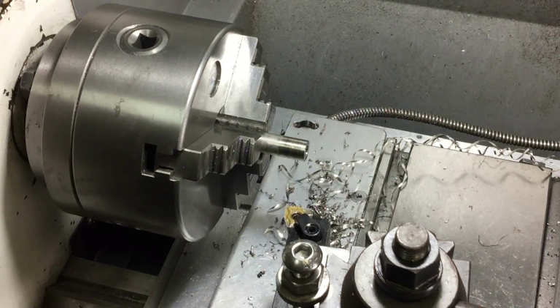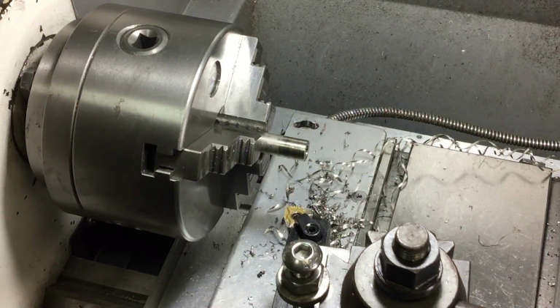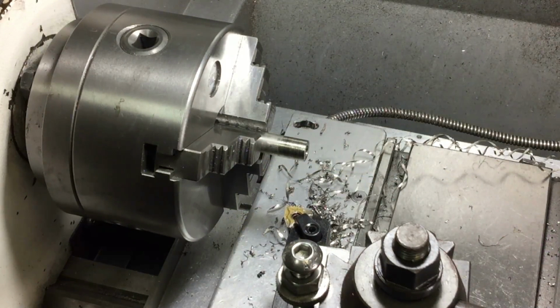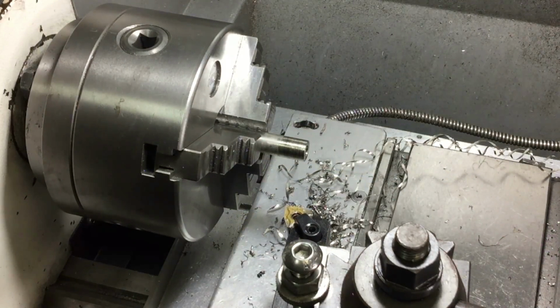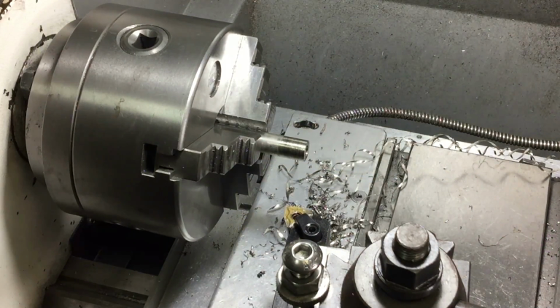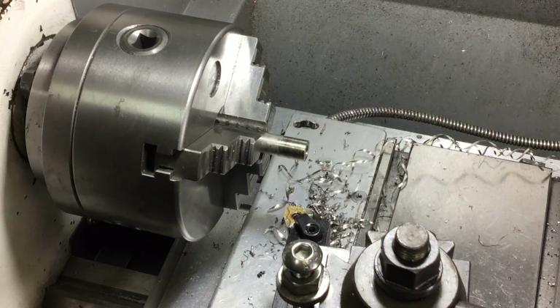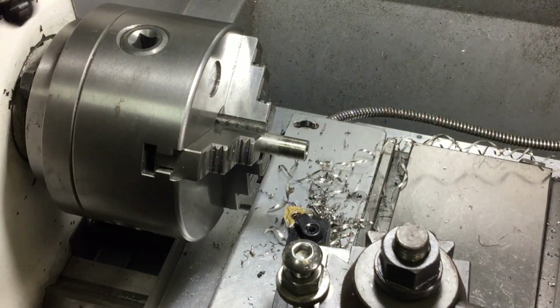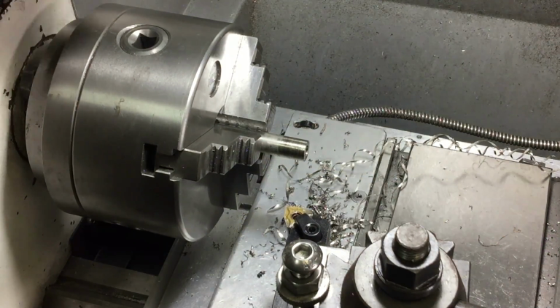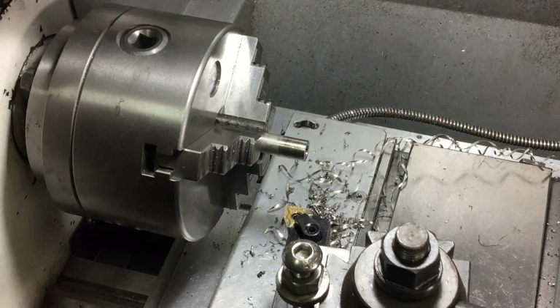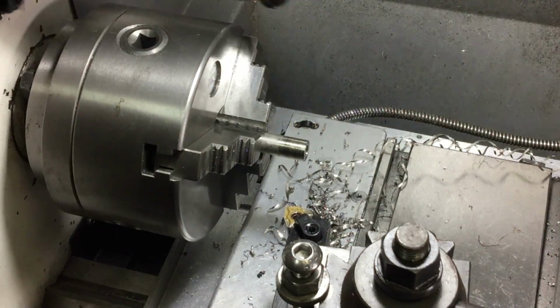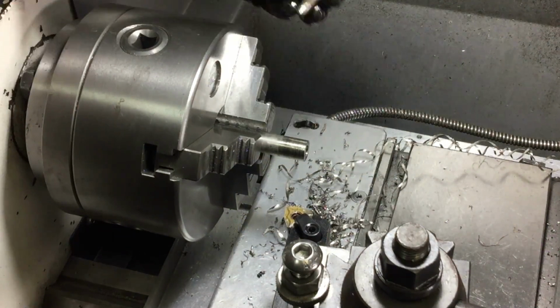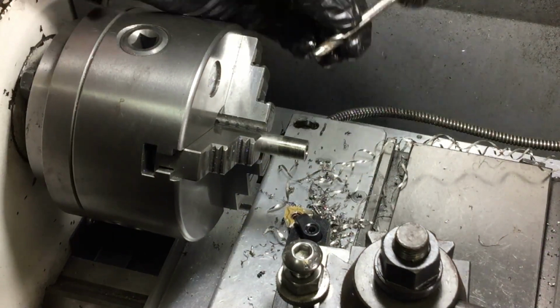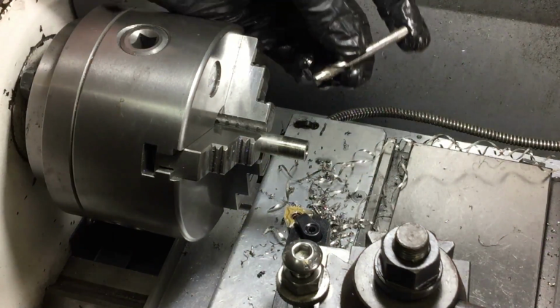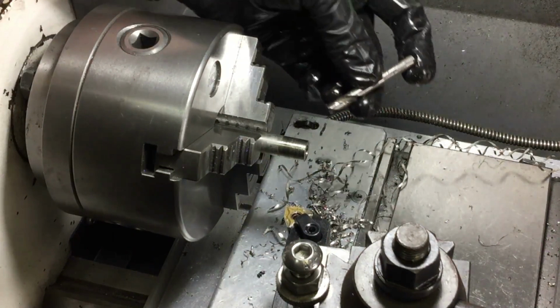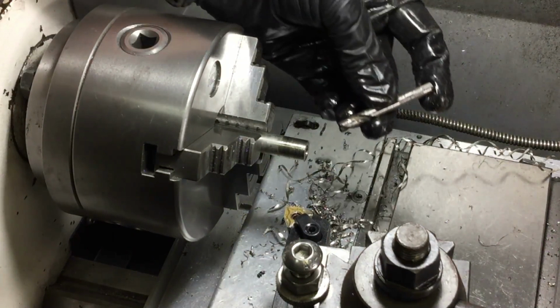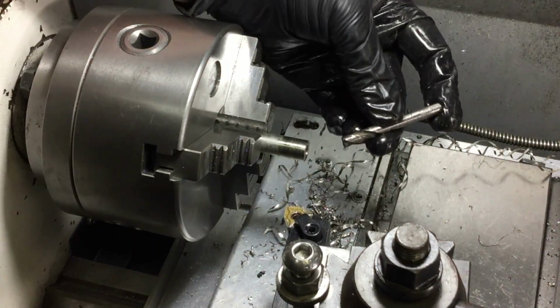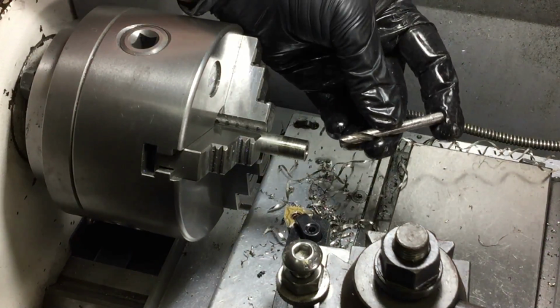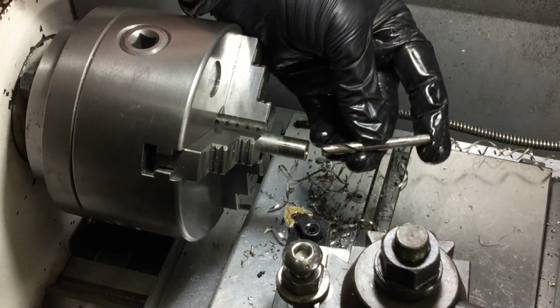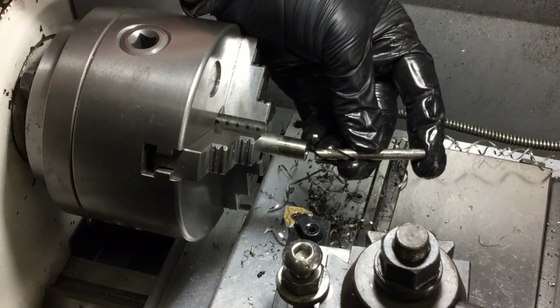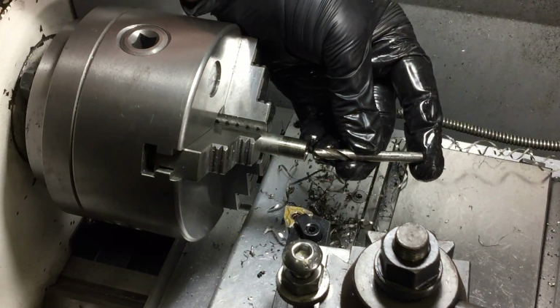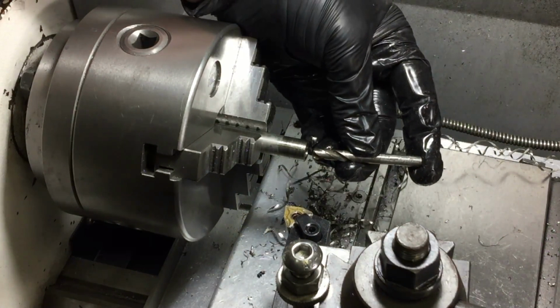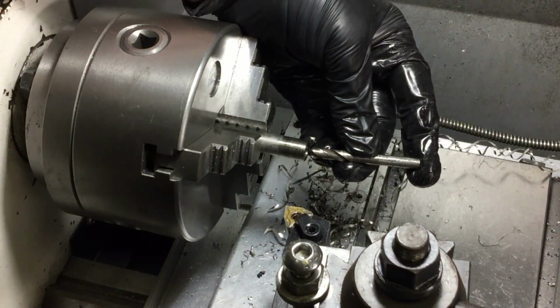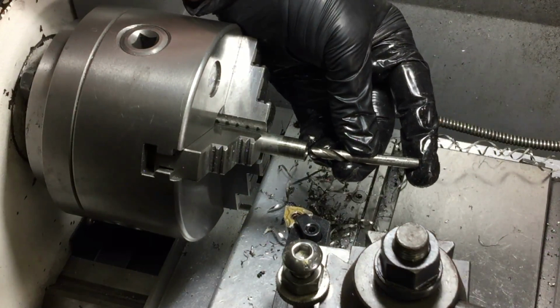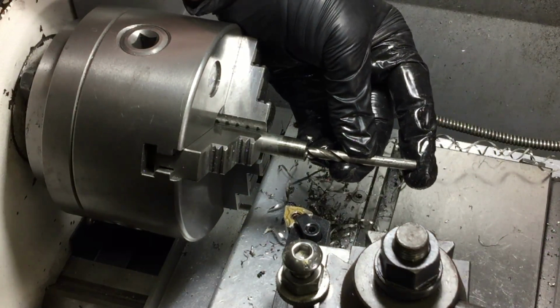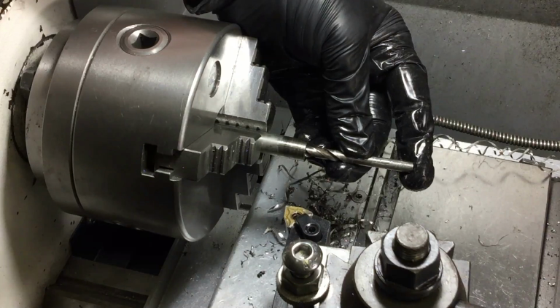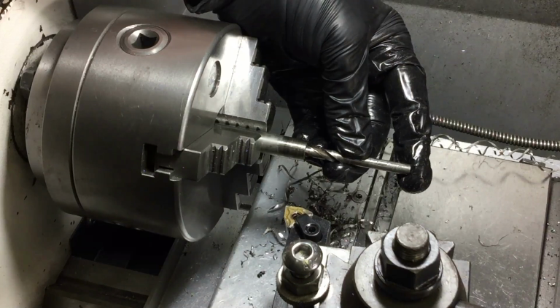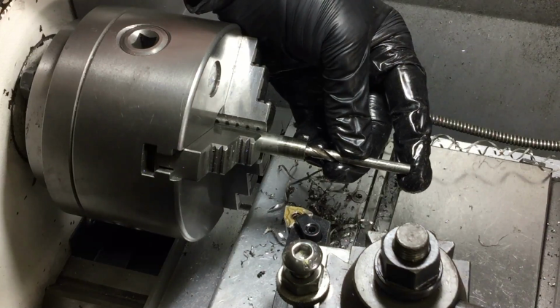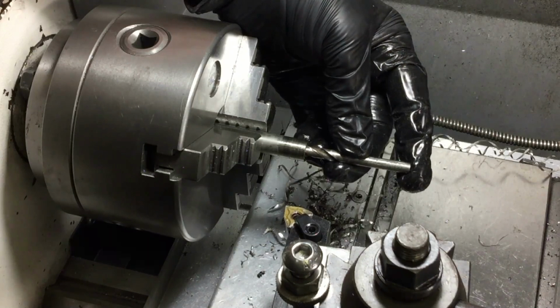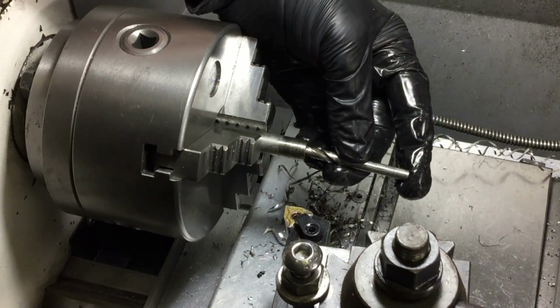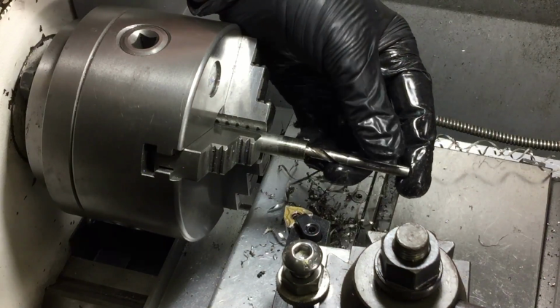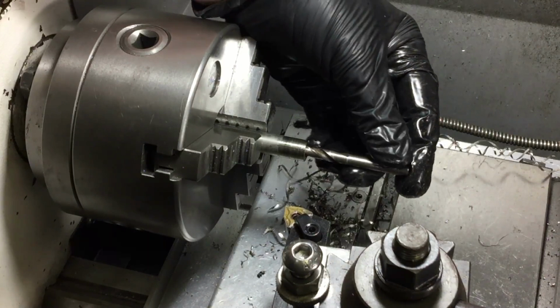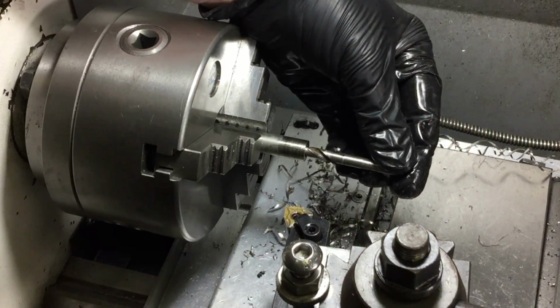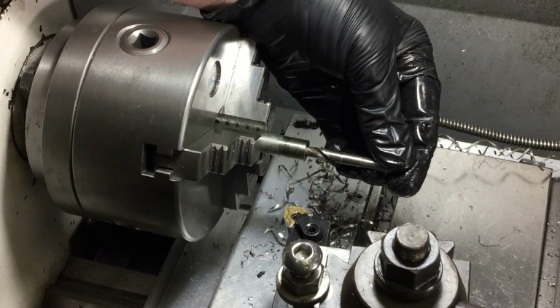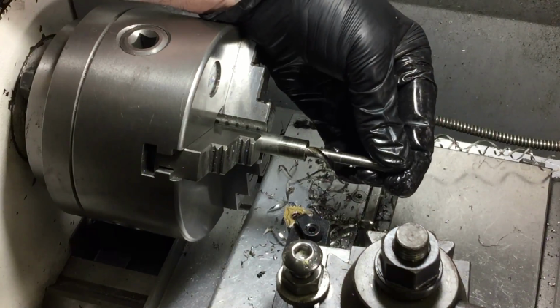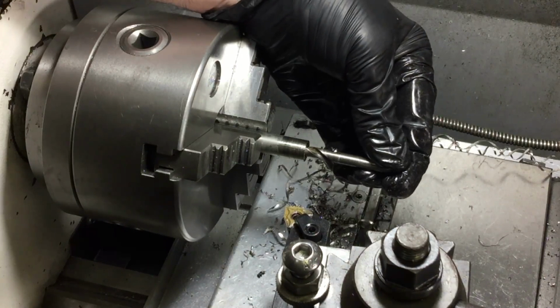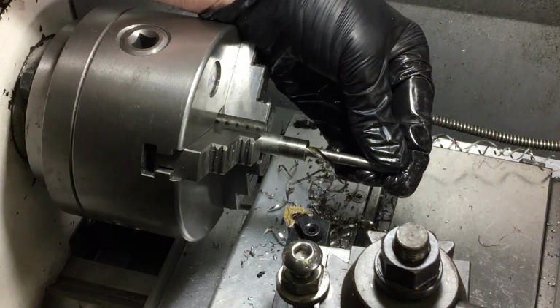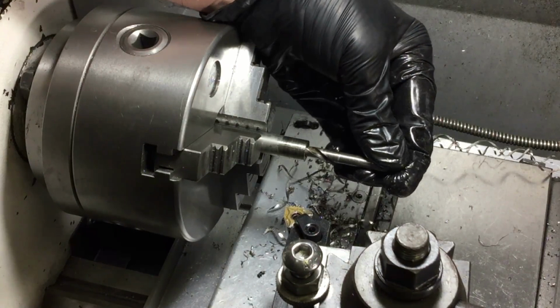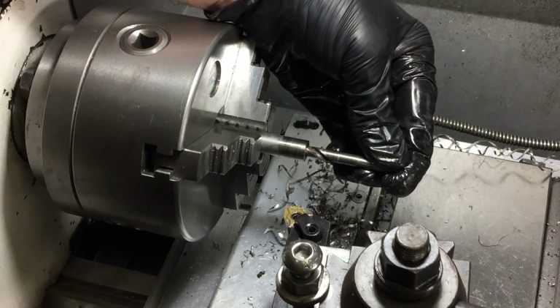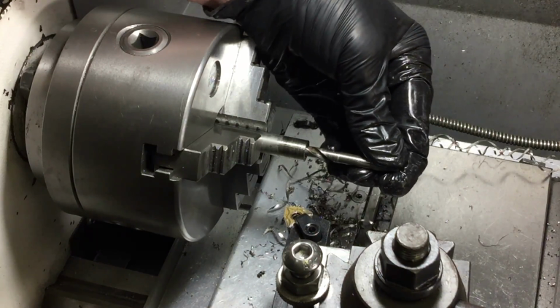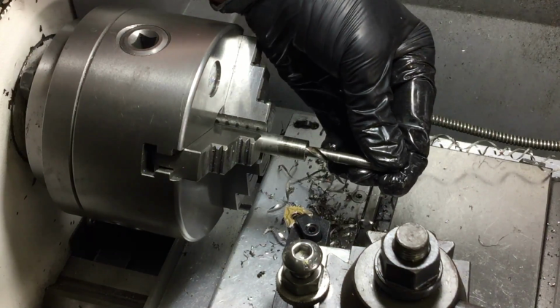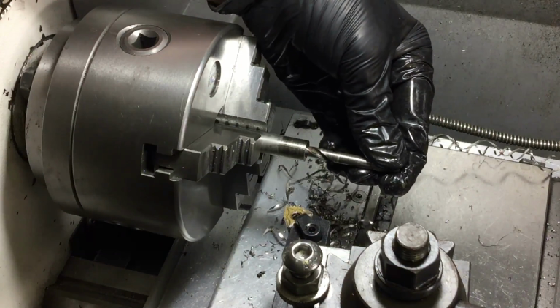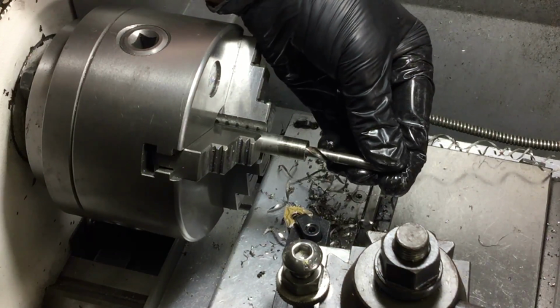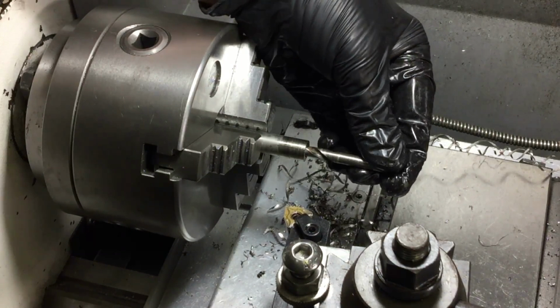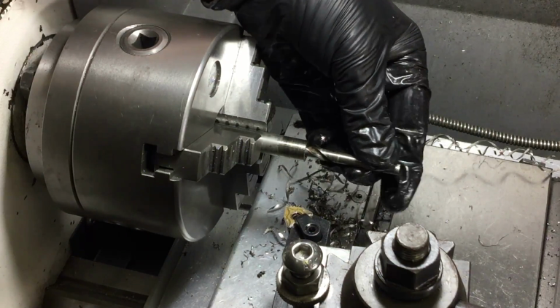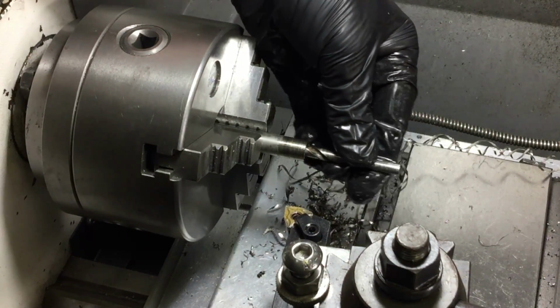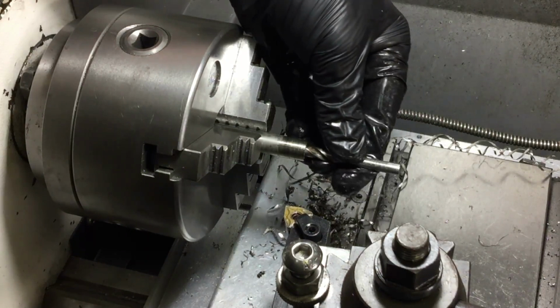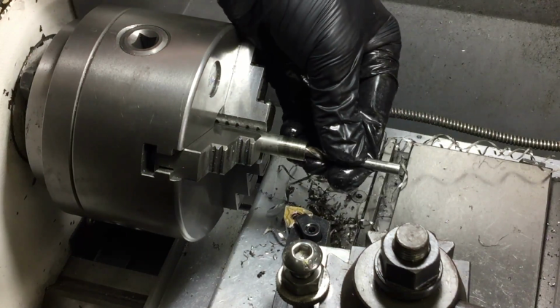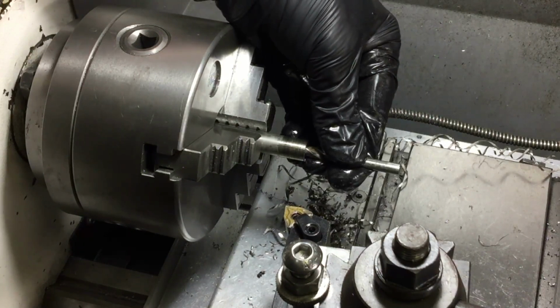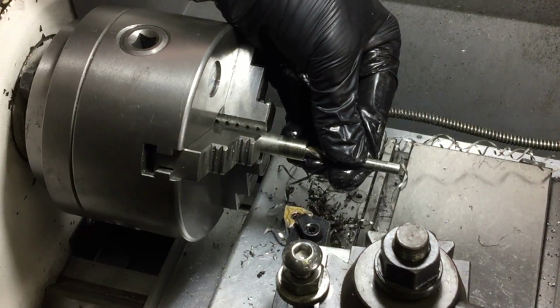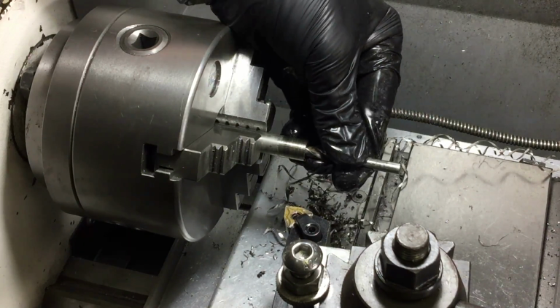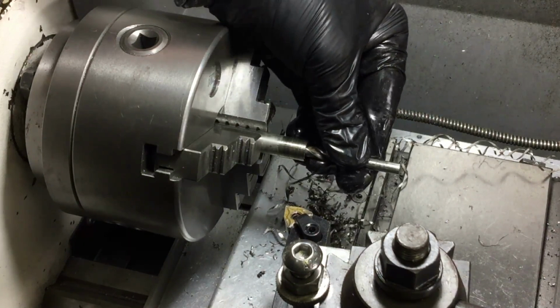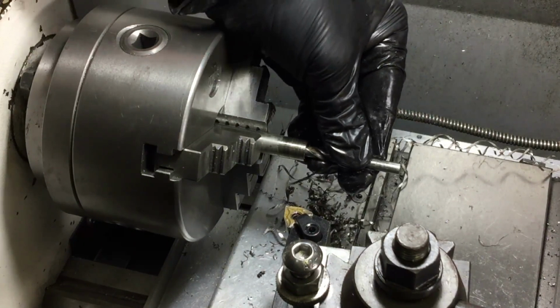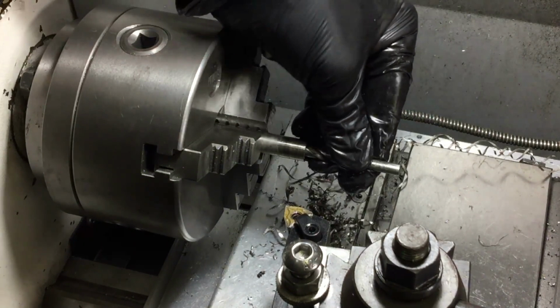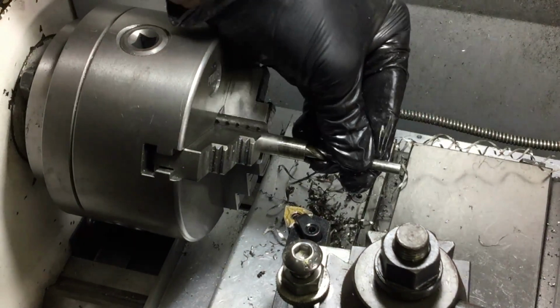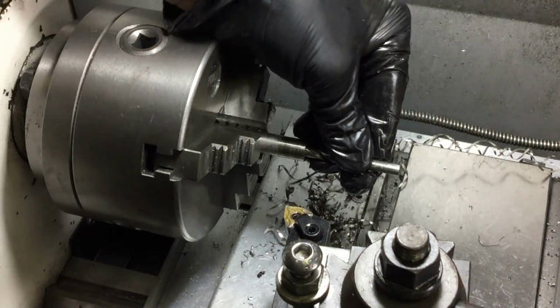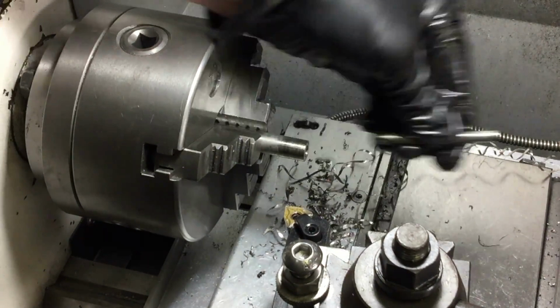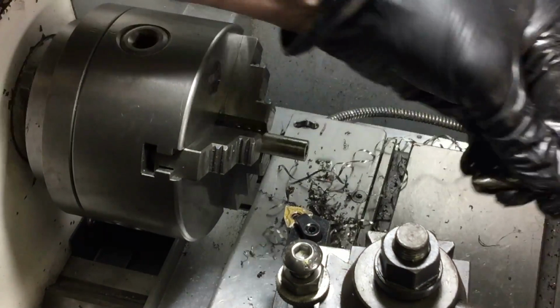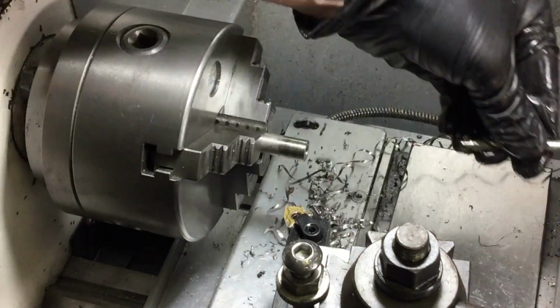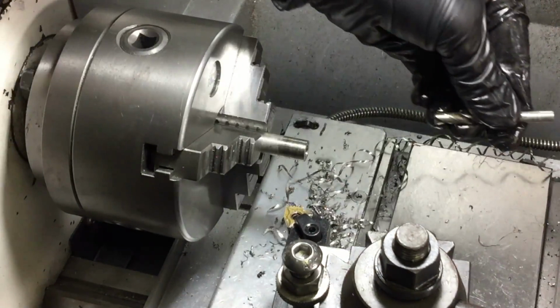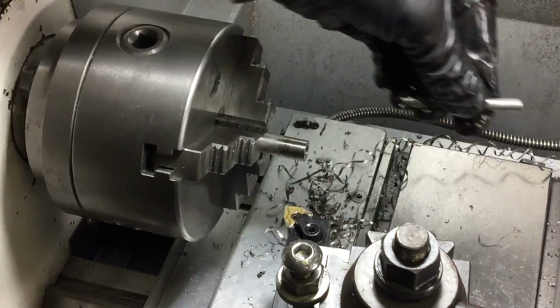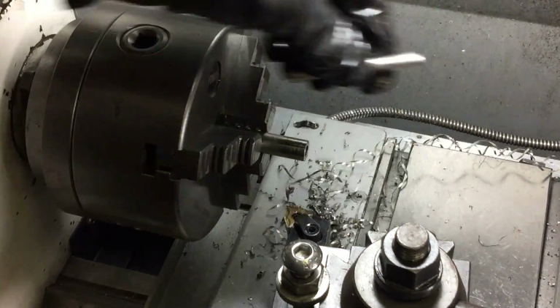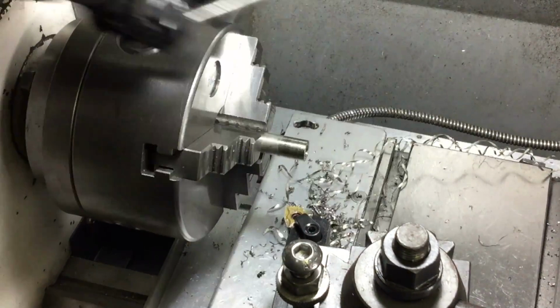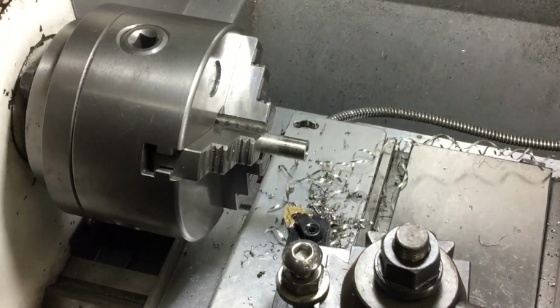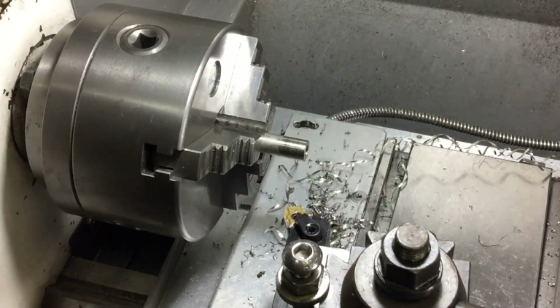Let's just test that drill bit. It's got to be a nice tap-in fit.